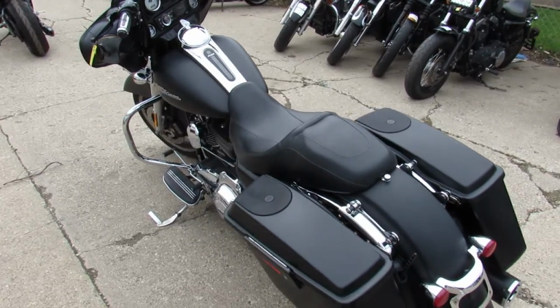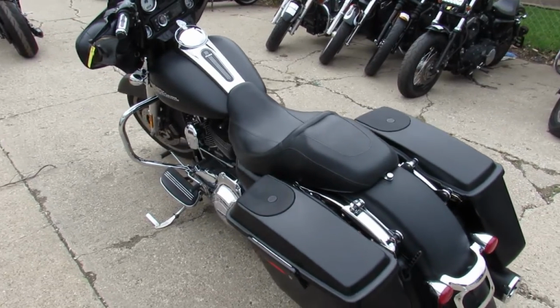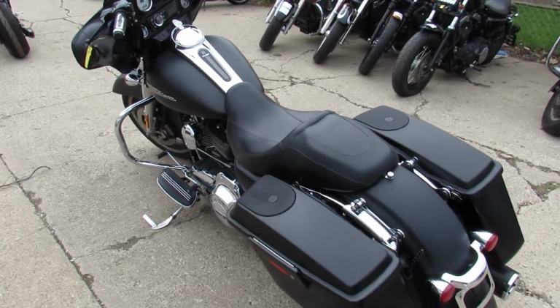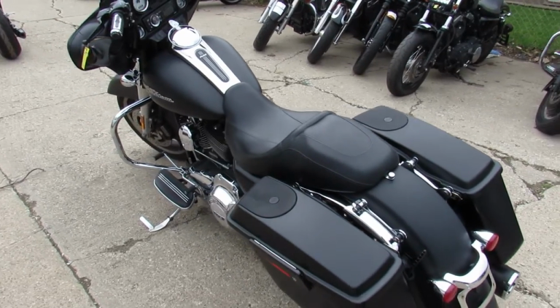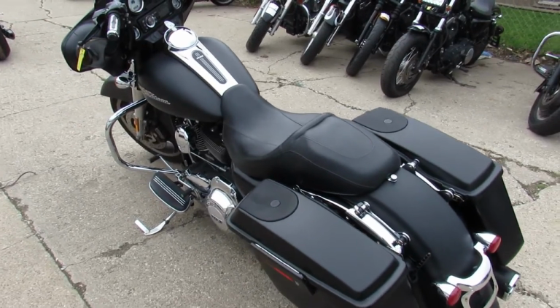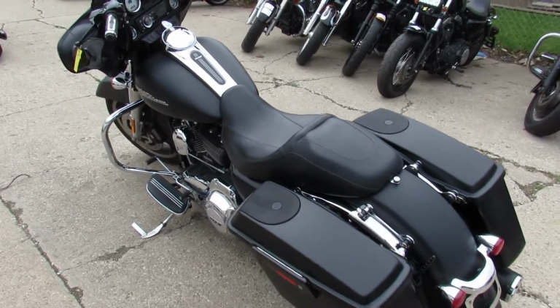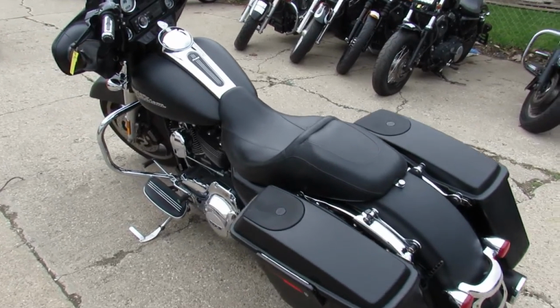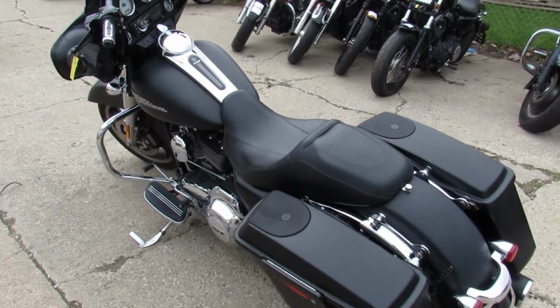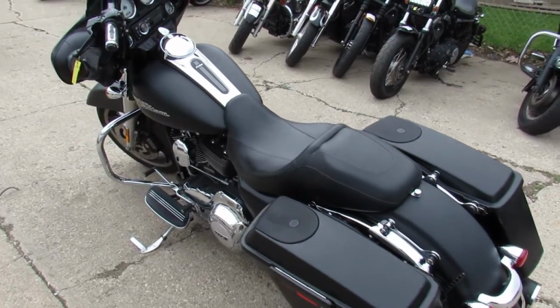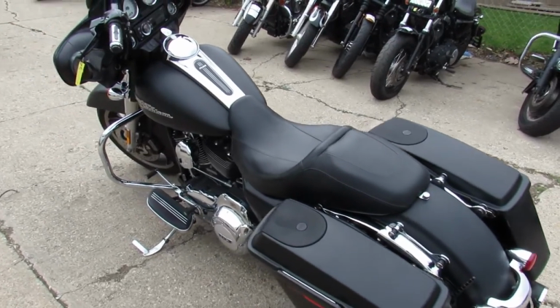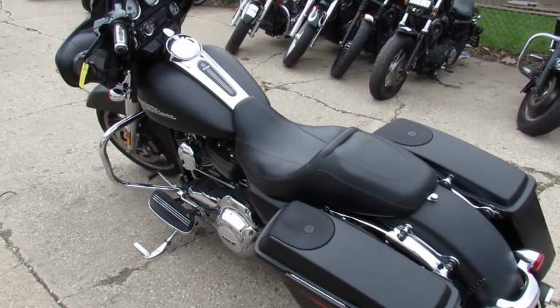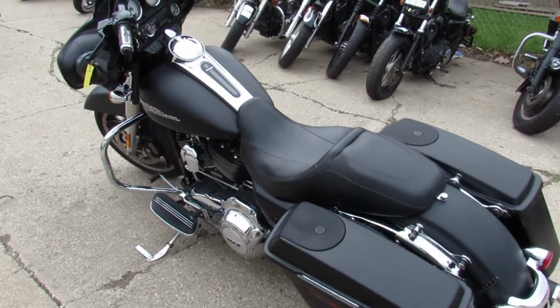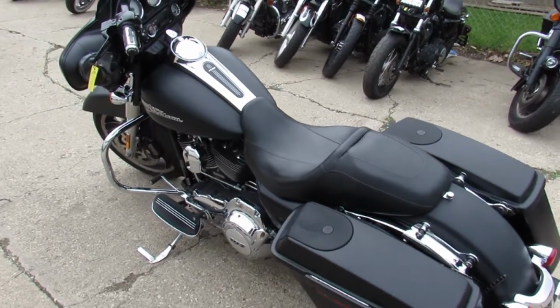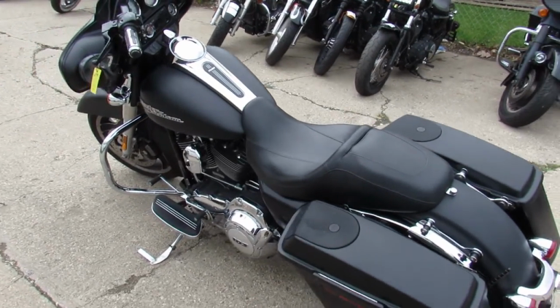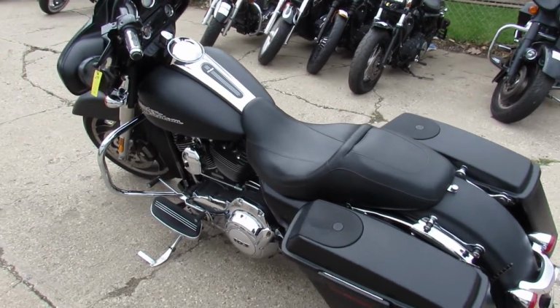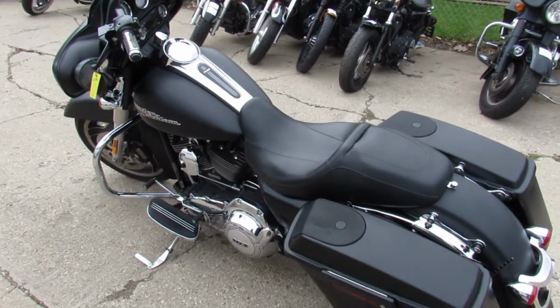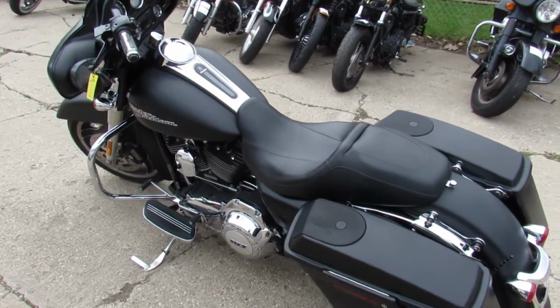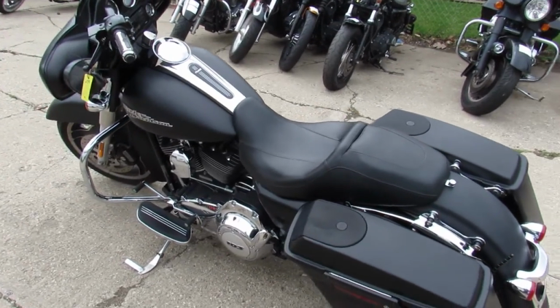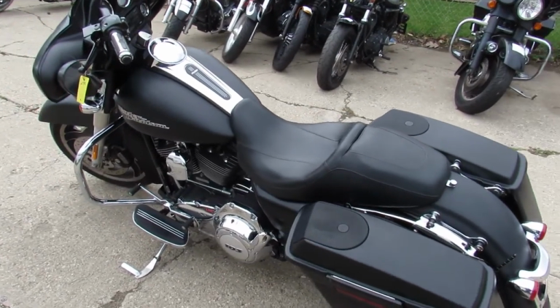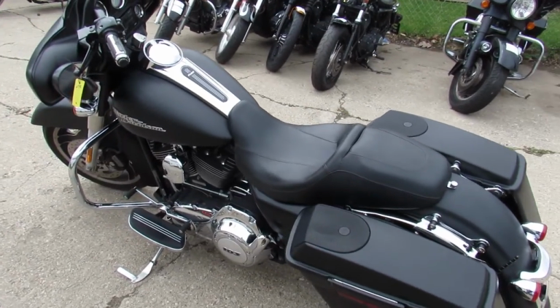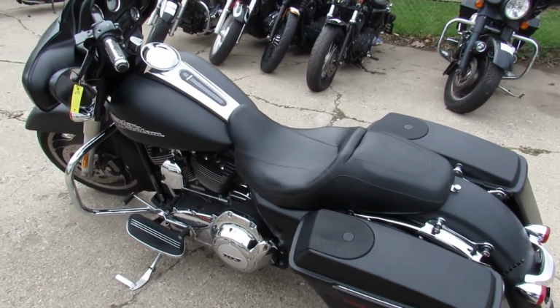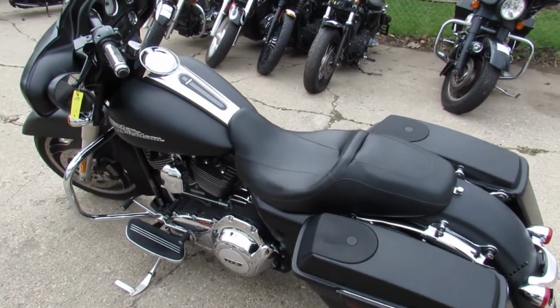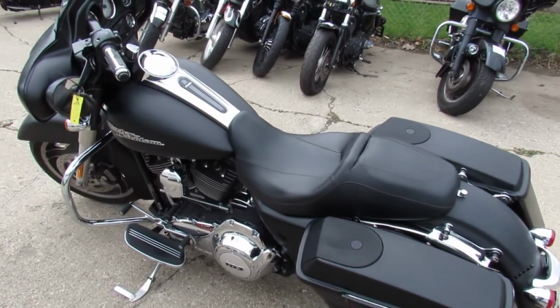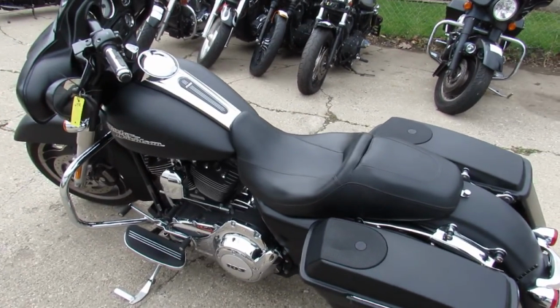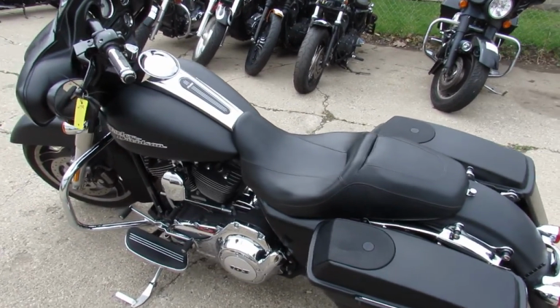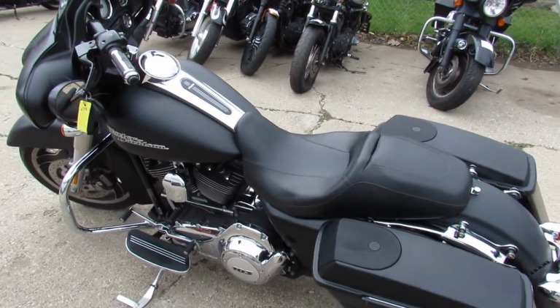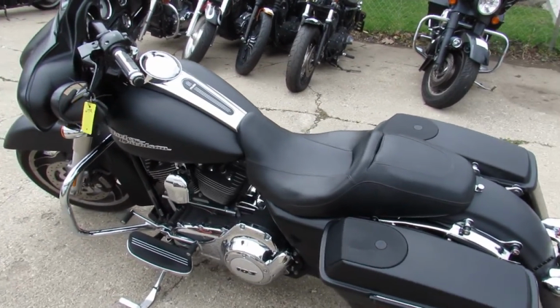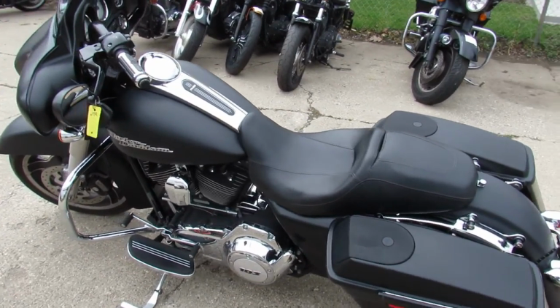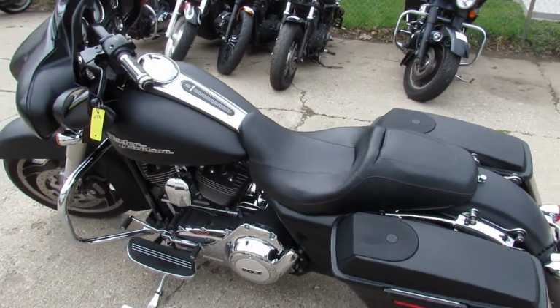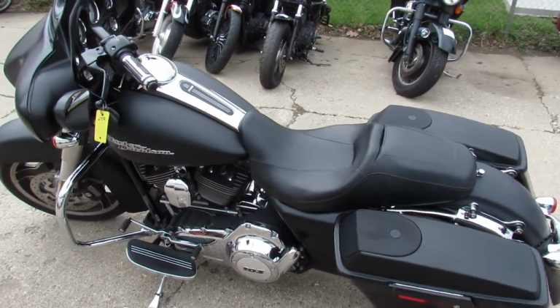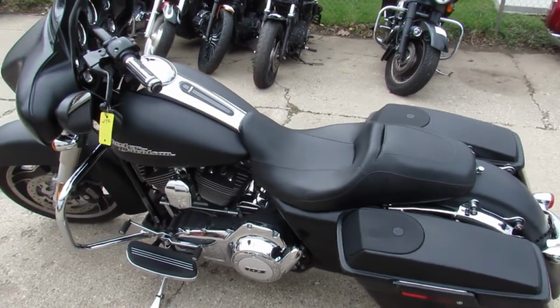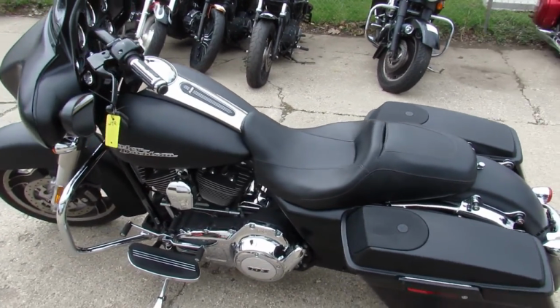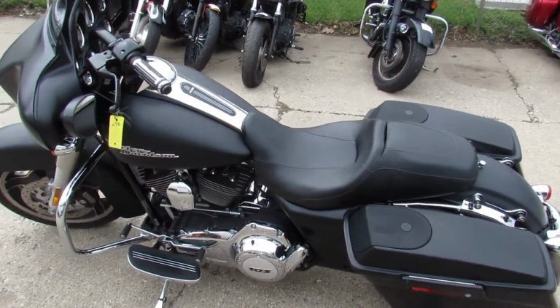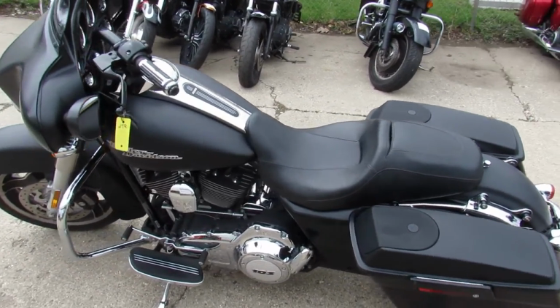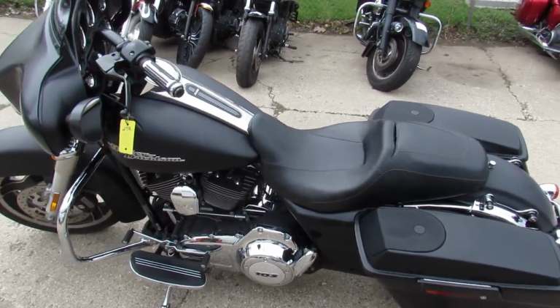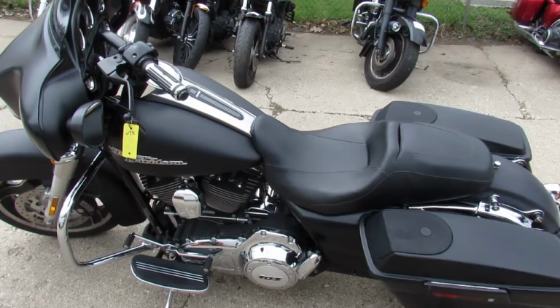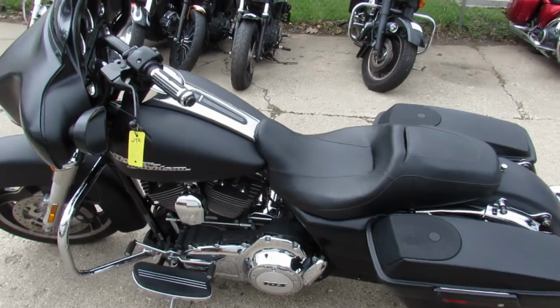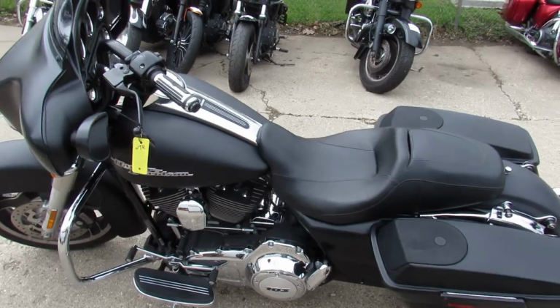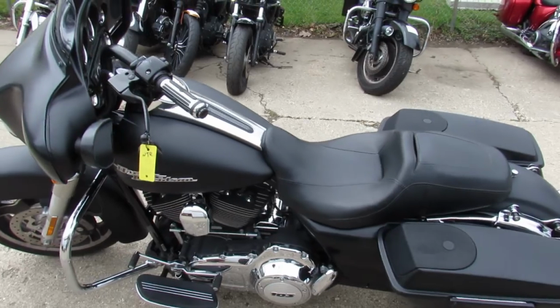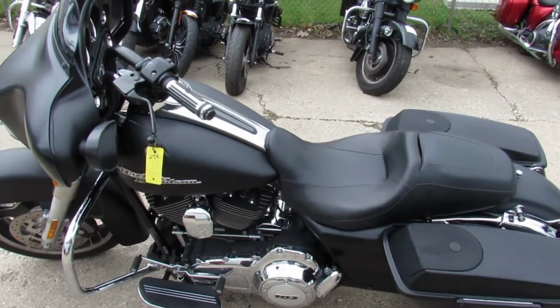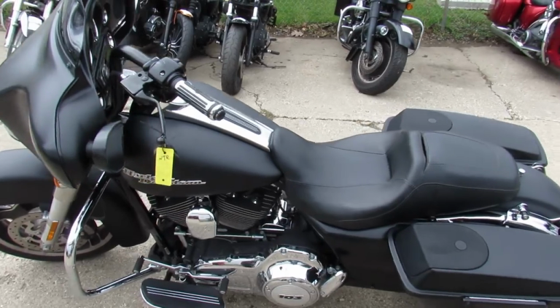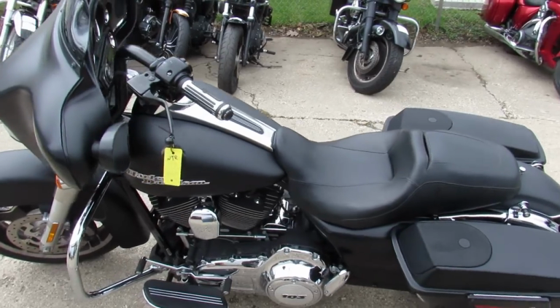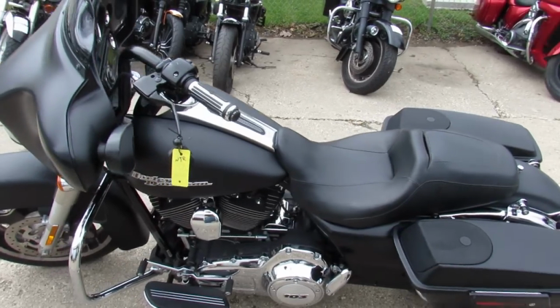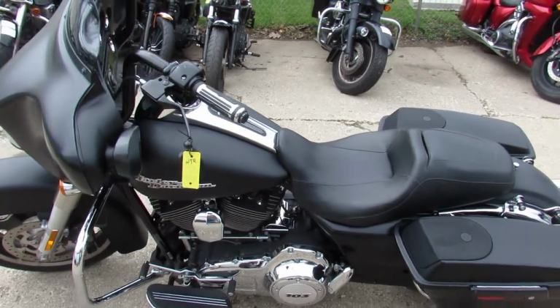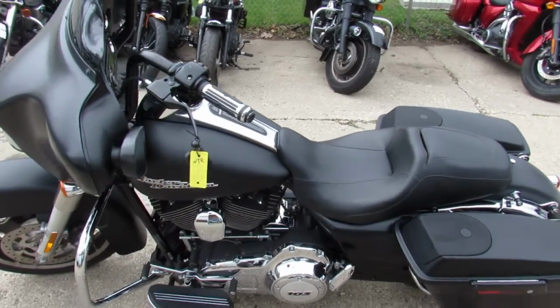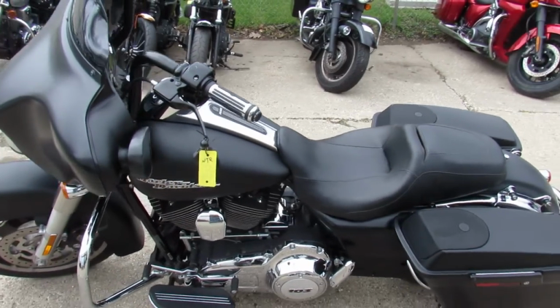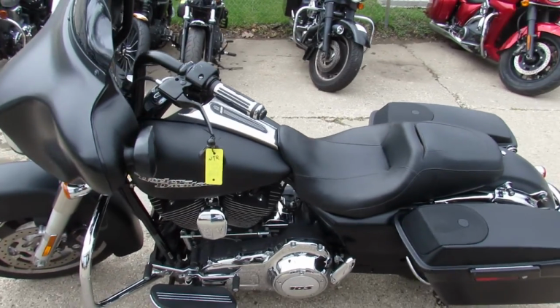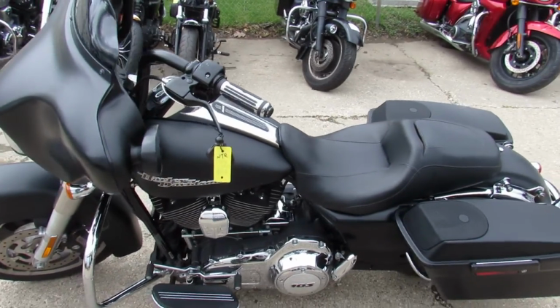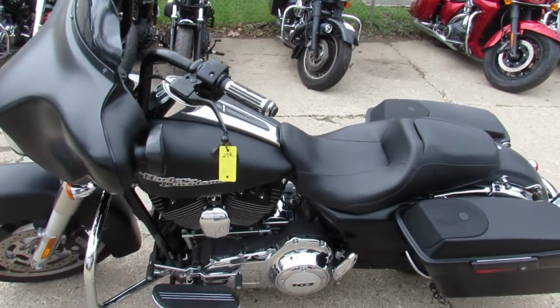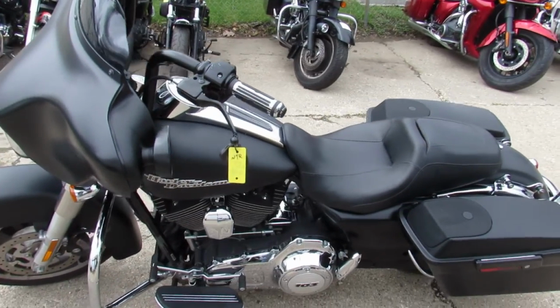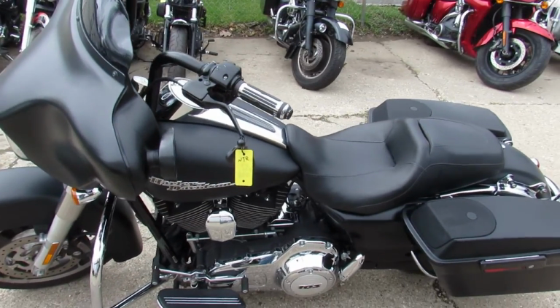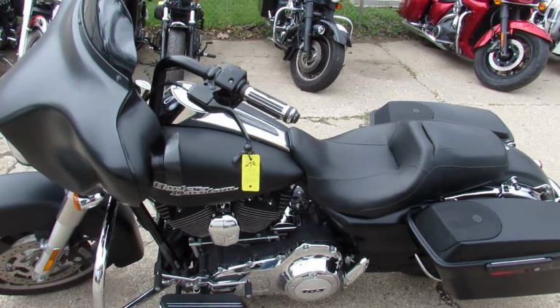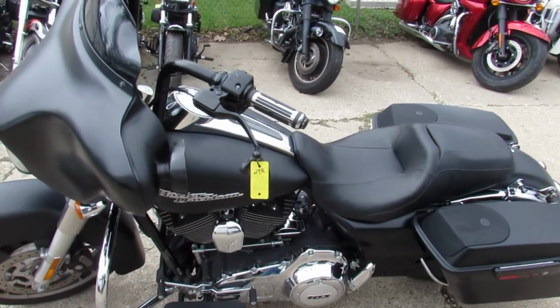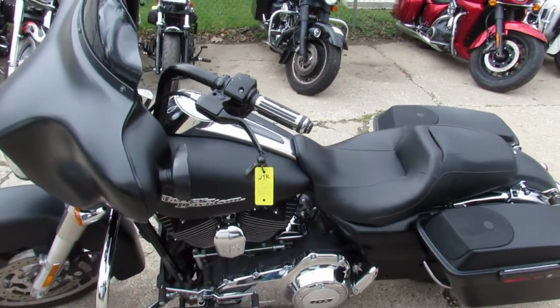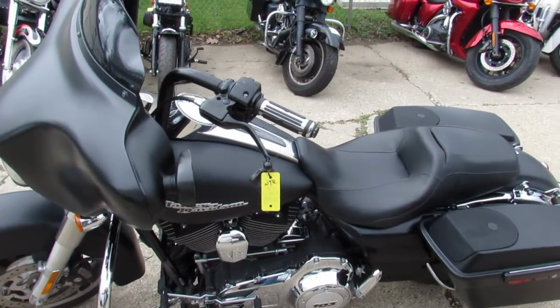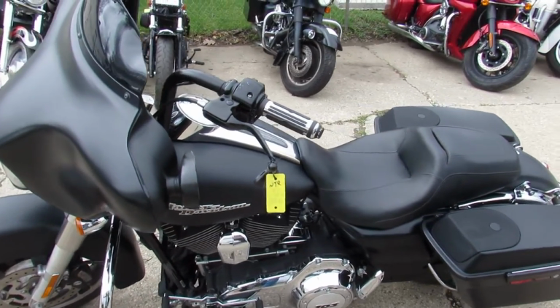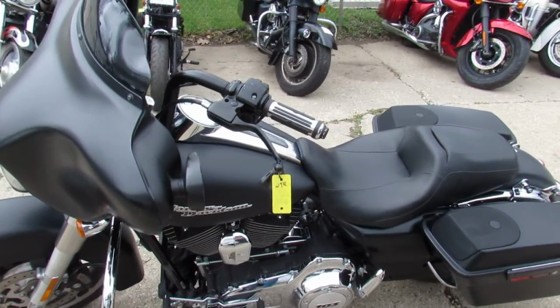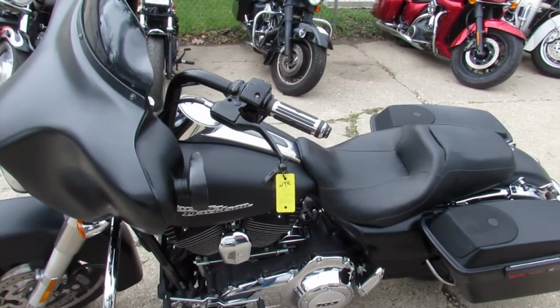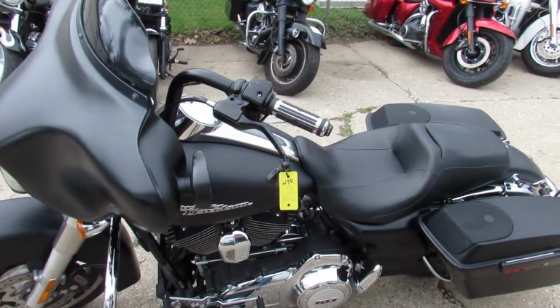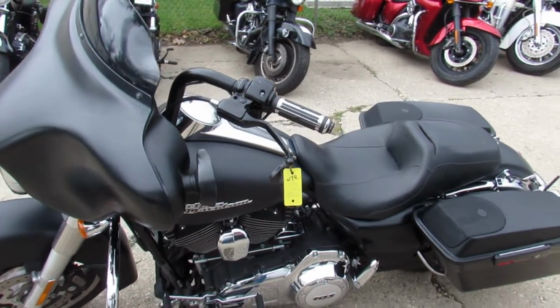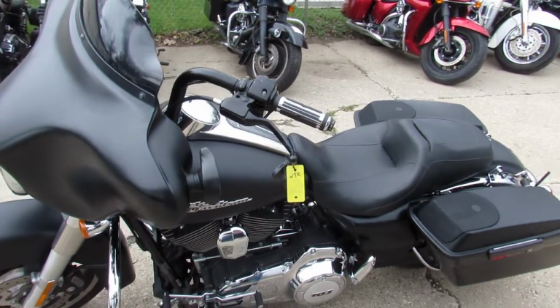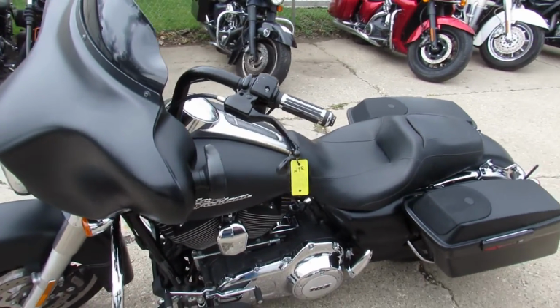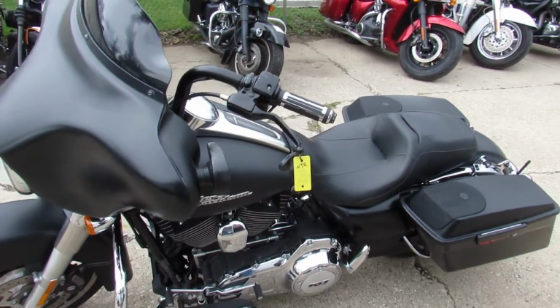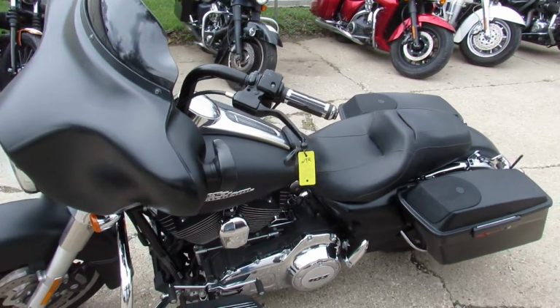Don't miss this one — that's a 2011 Street Glide. Give us a call, we'll get it done: 810-648-9500.